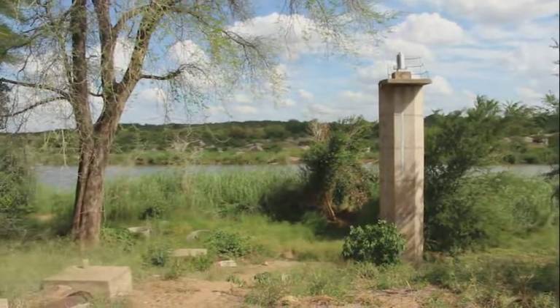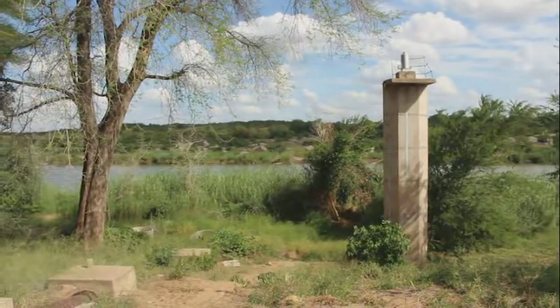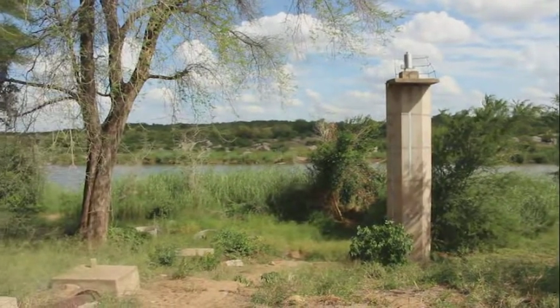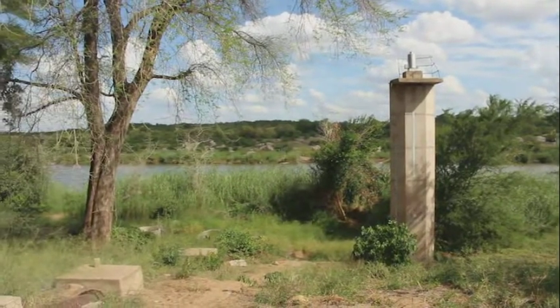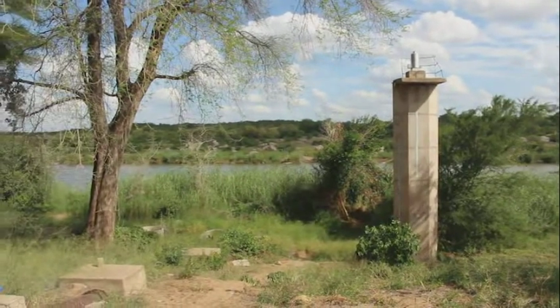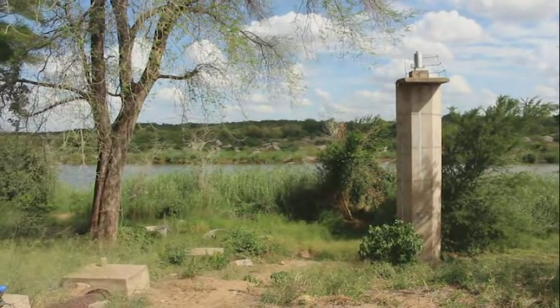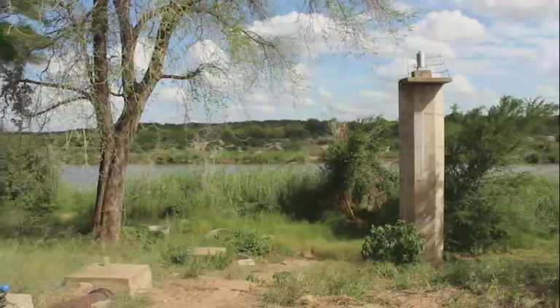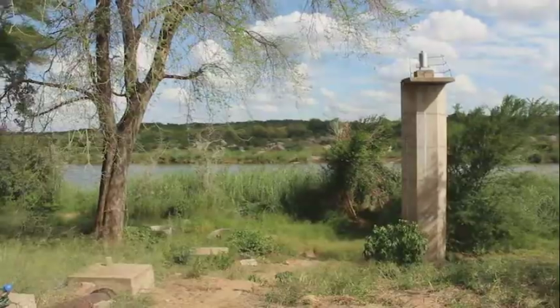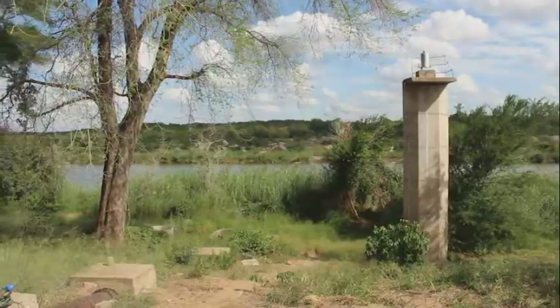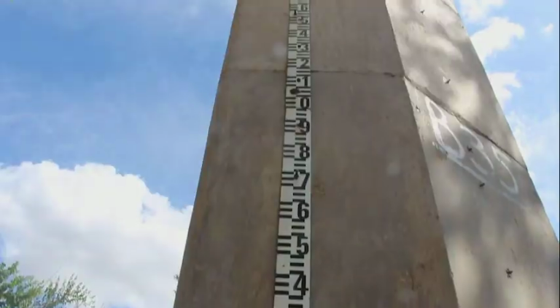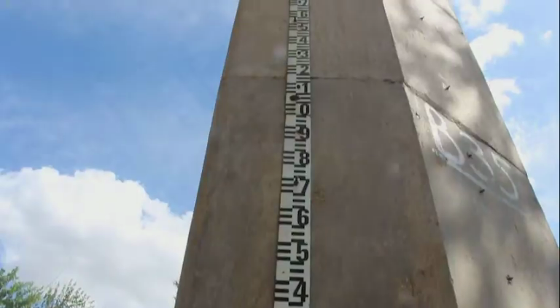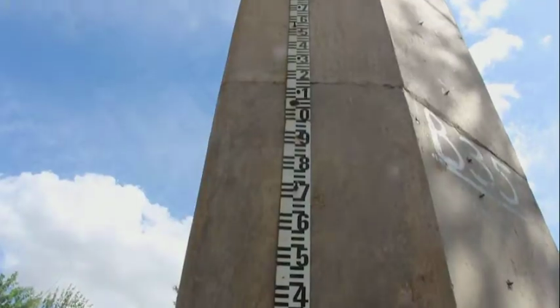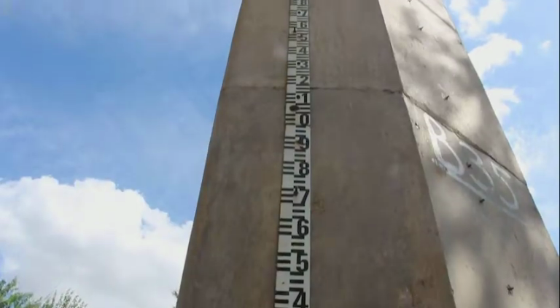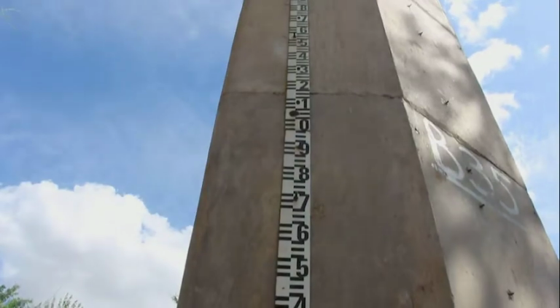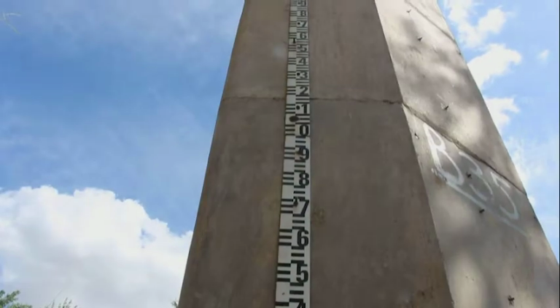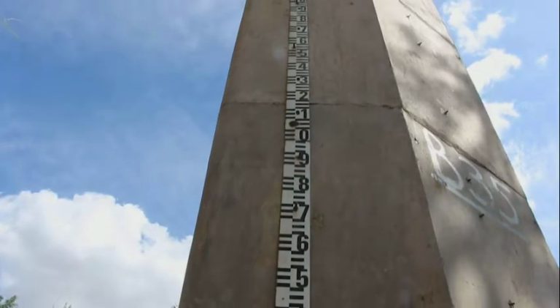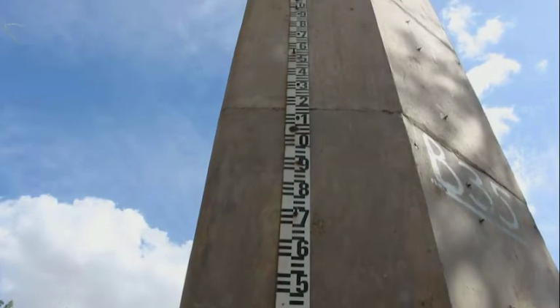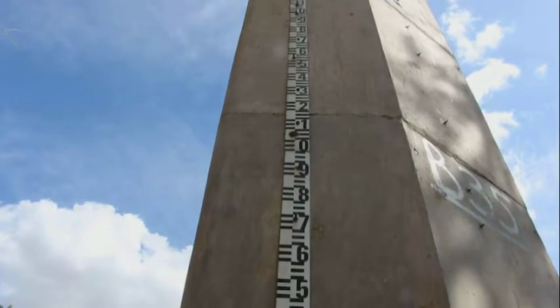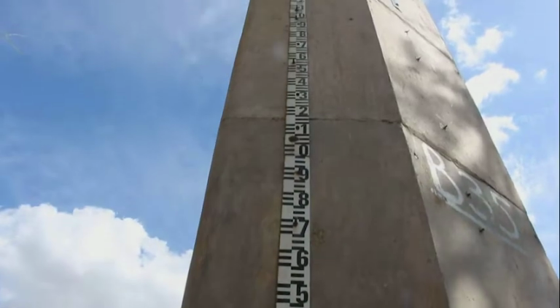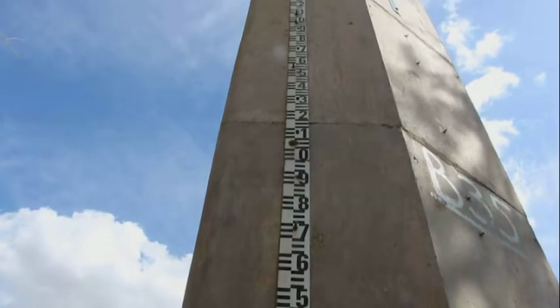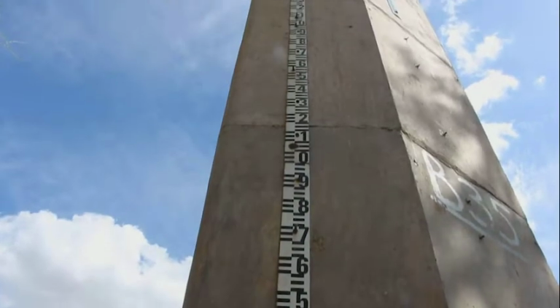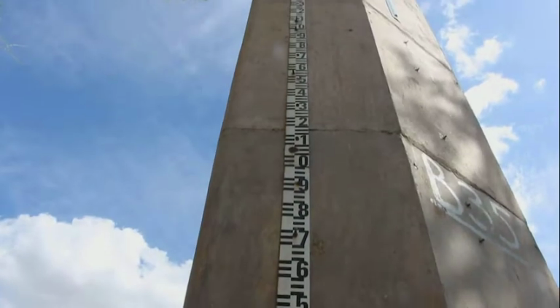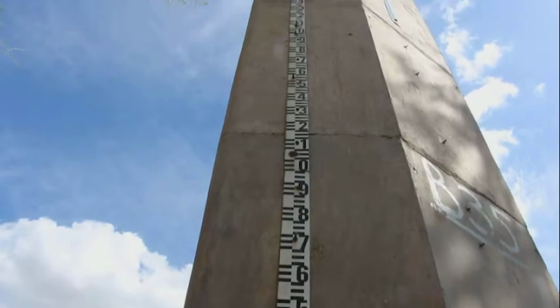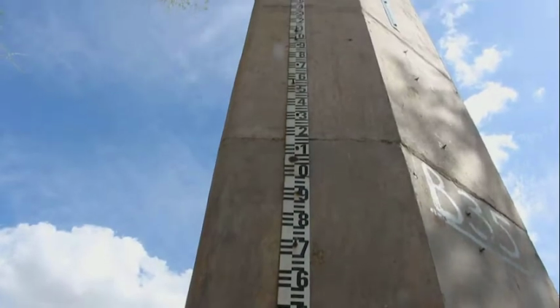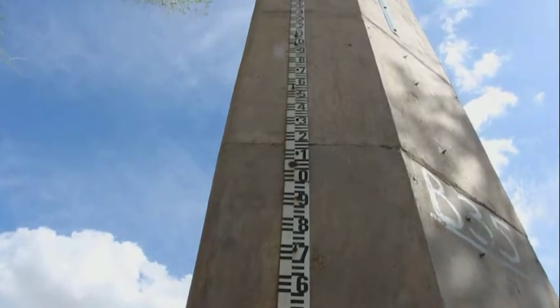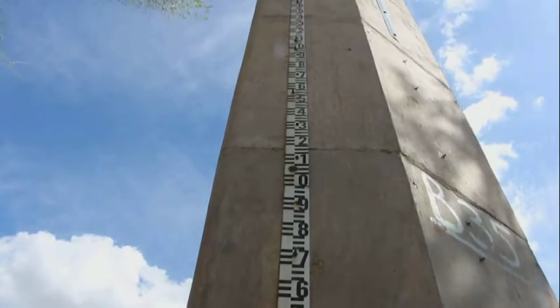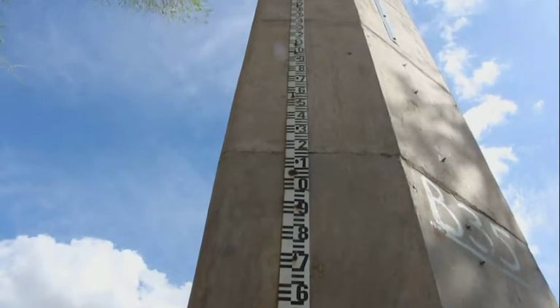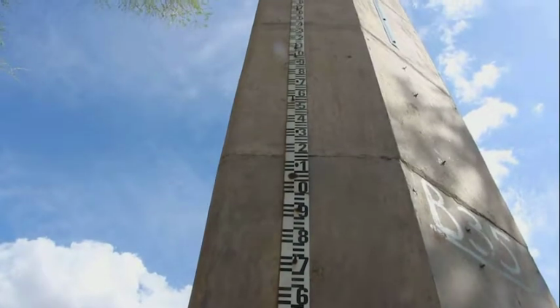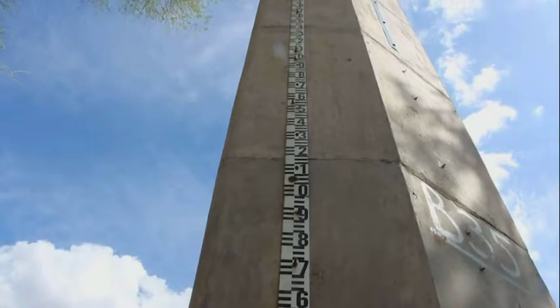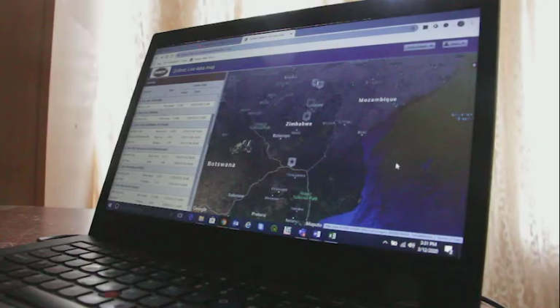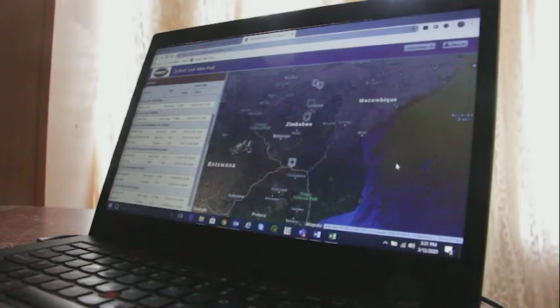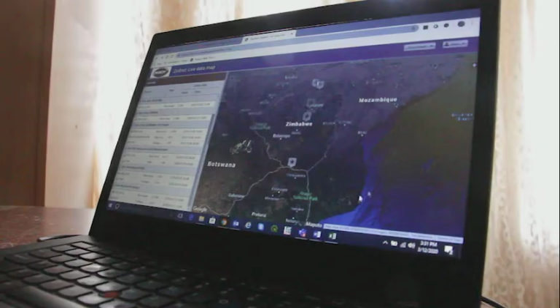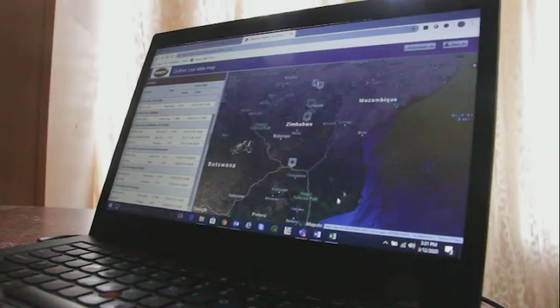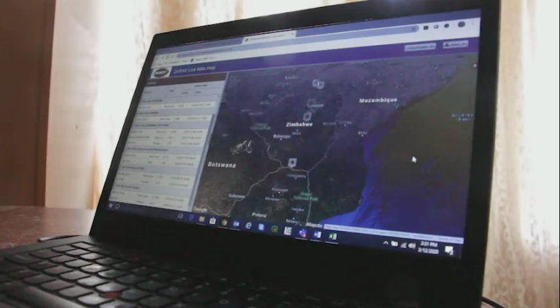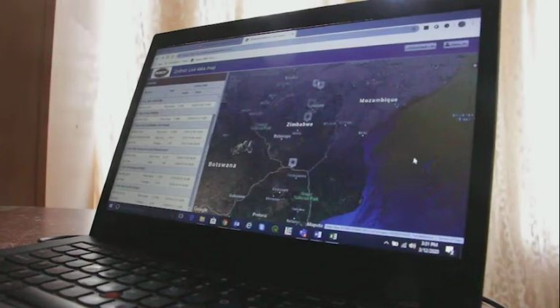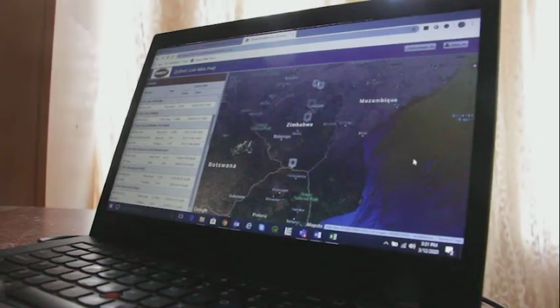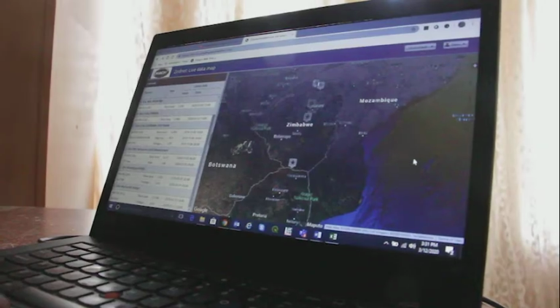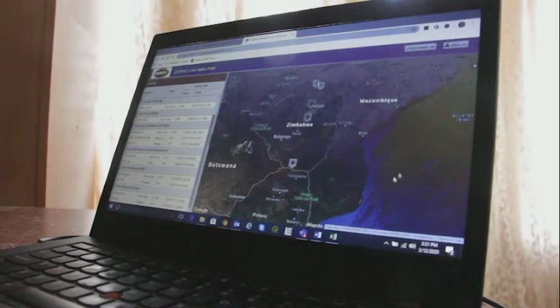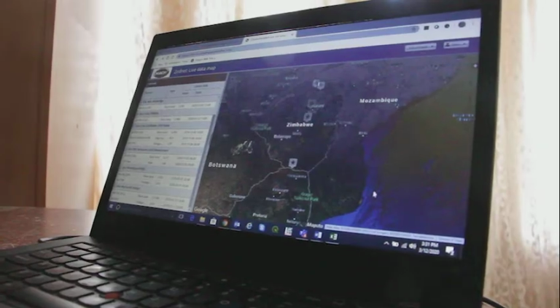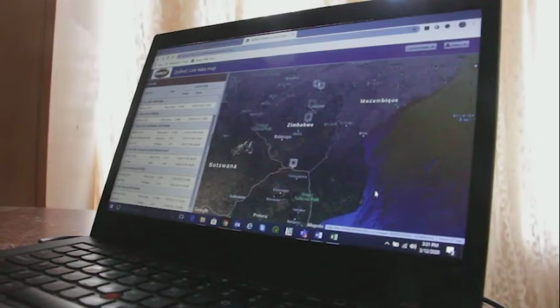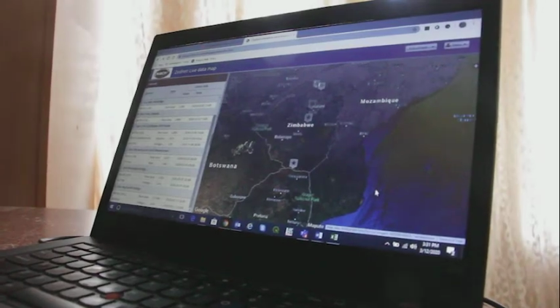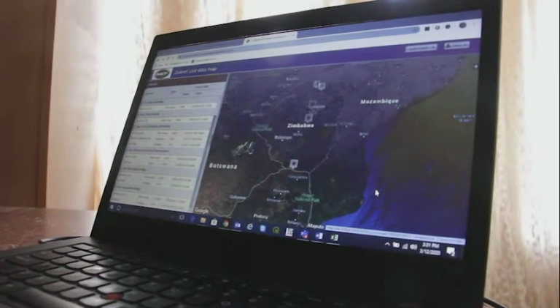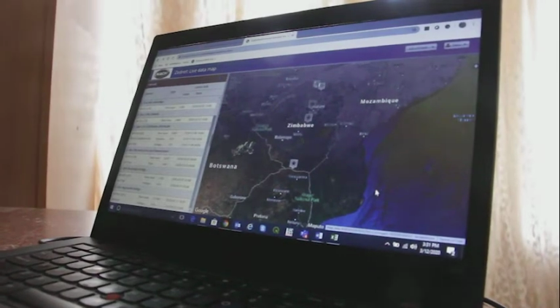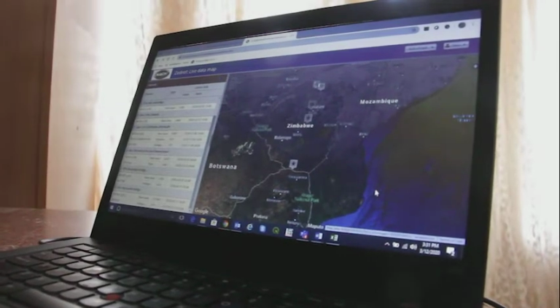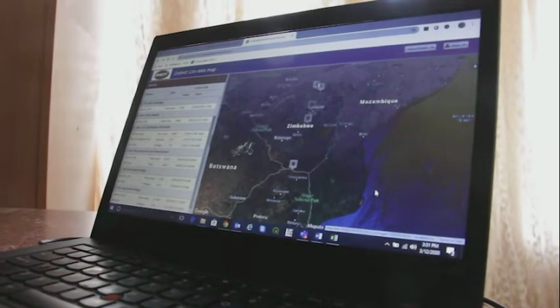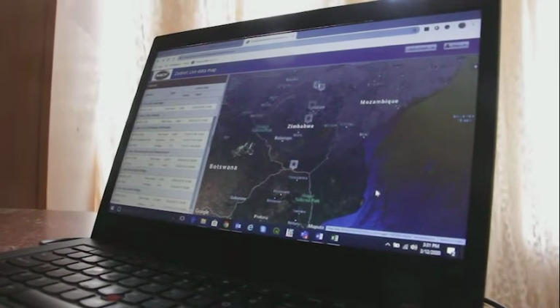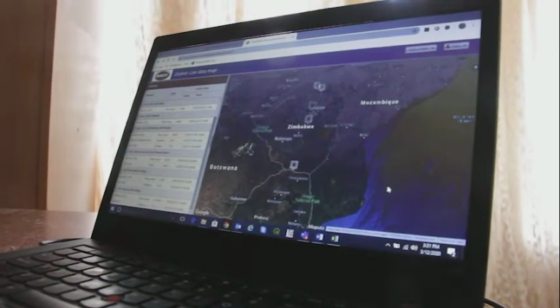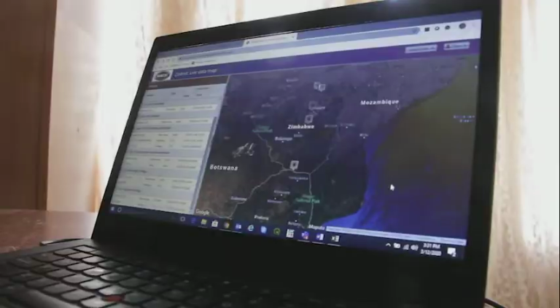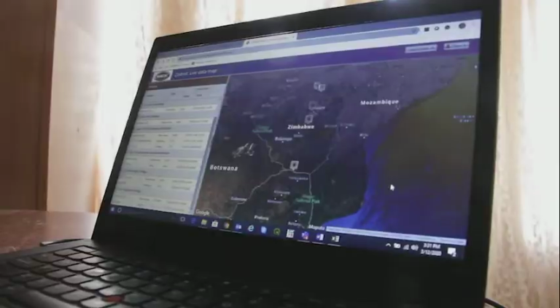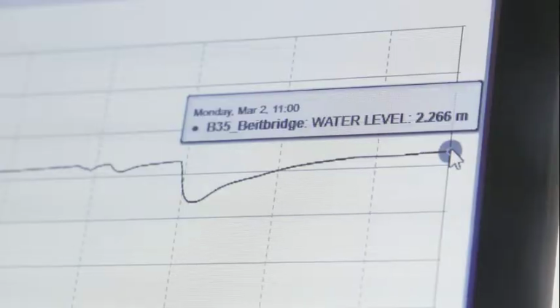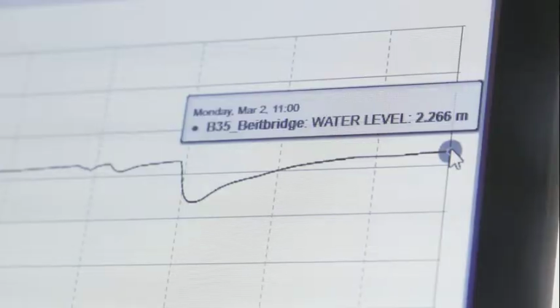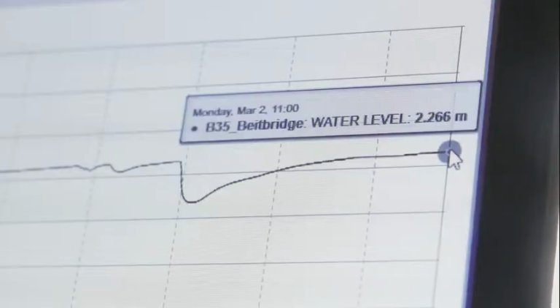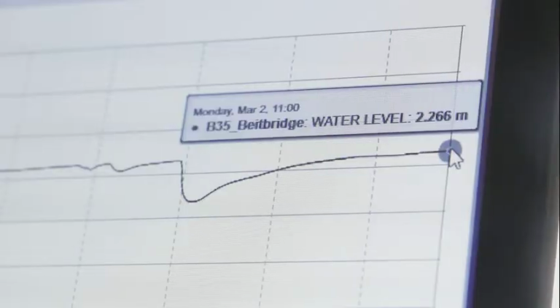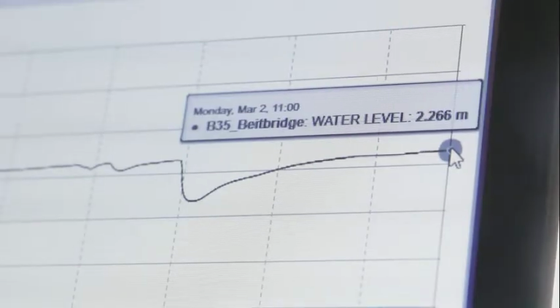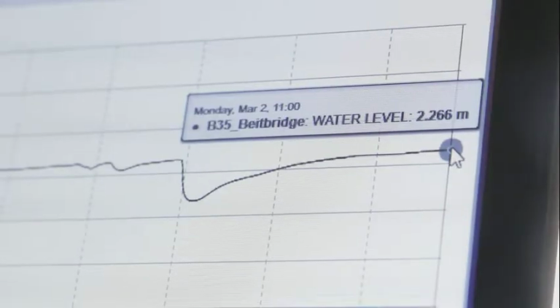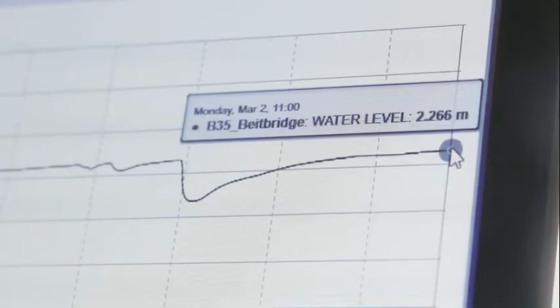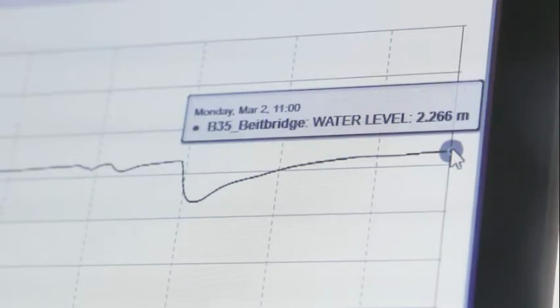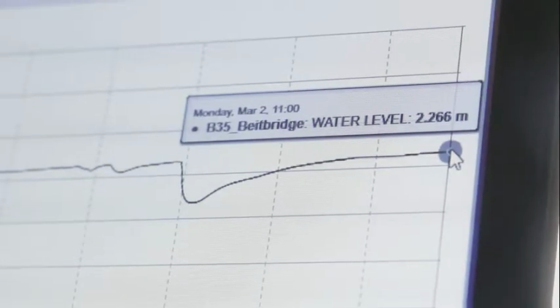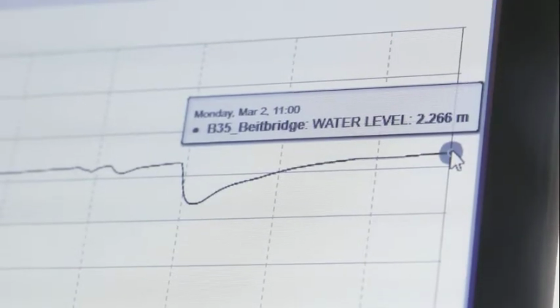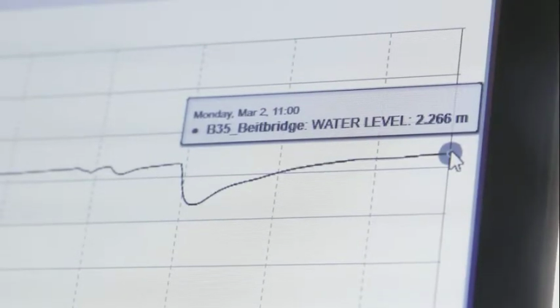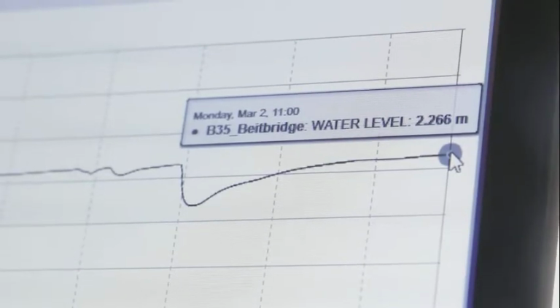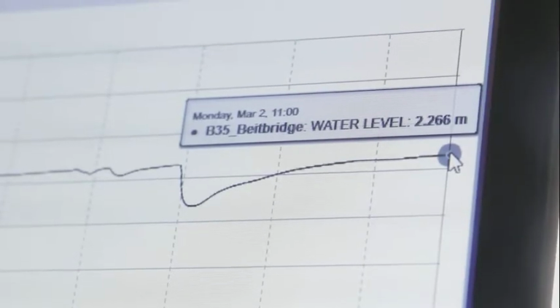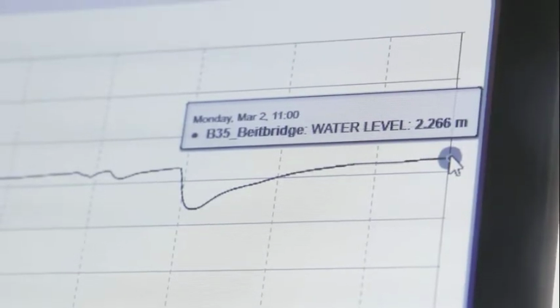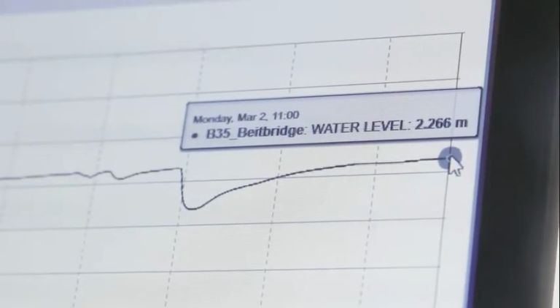A flood detector was installed in Beitbridge on the banks of the Limpopo River, again giving real-time water level data online, allowing the community to reduce the impact of any flooding.